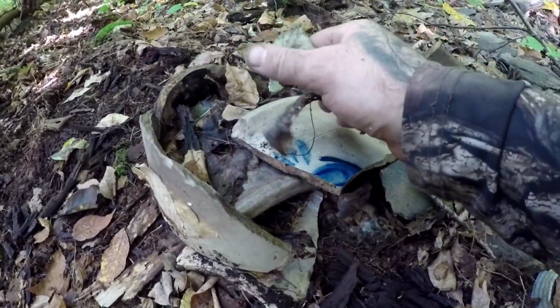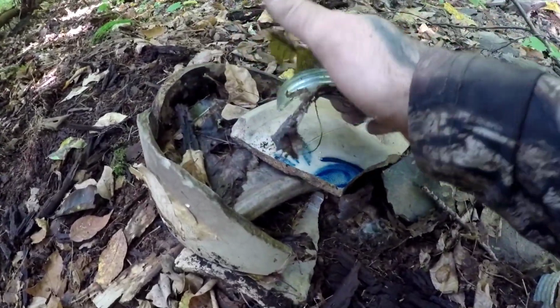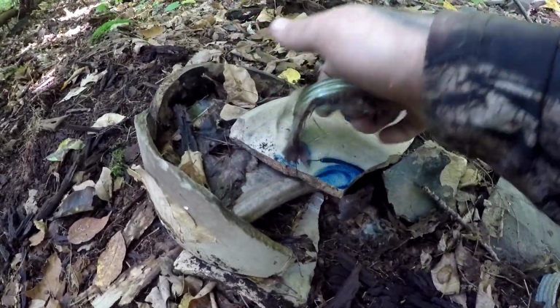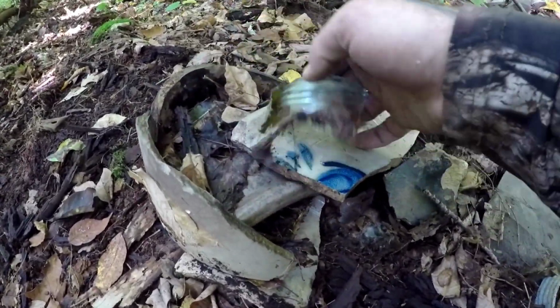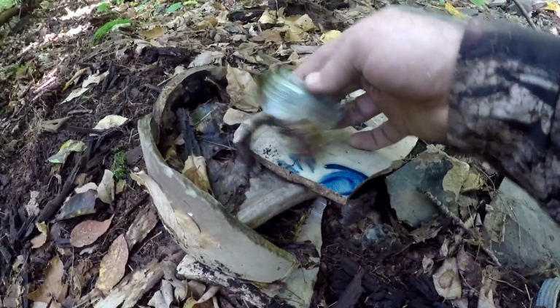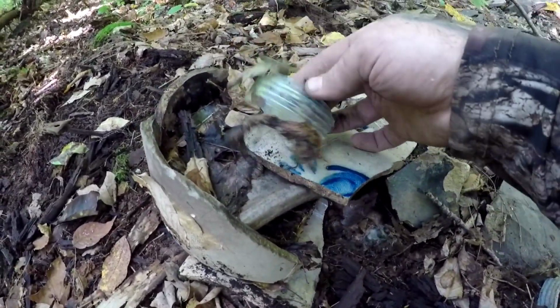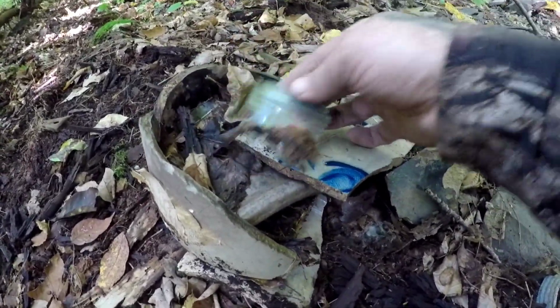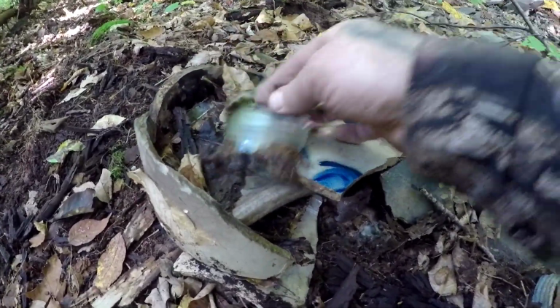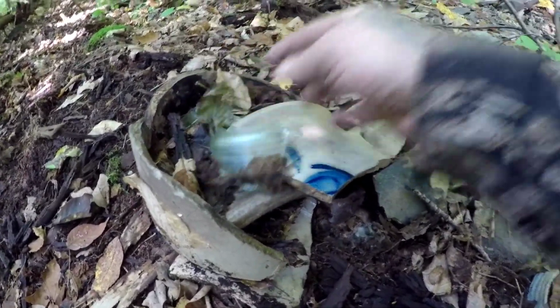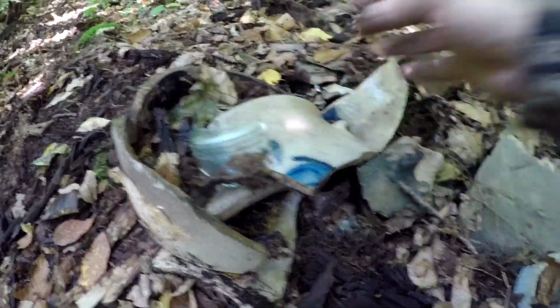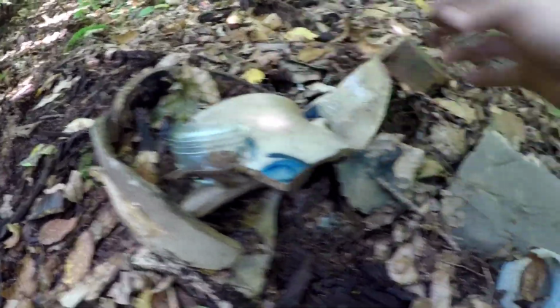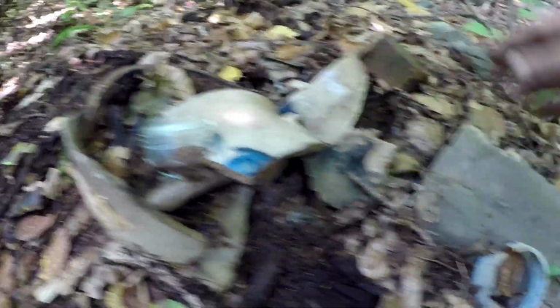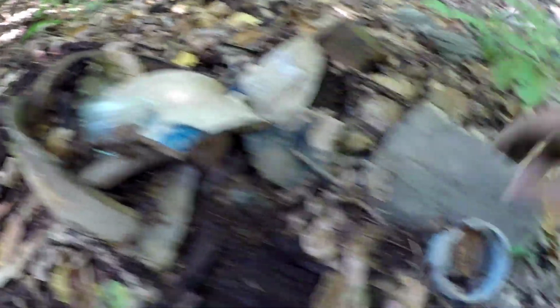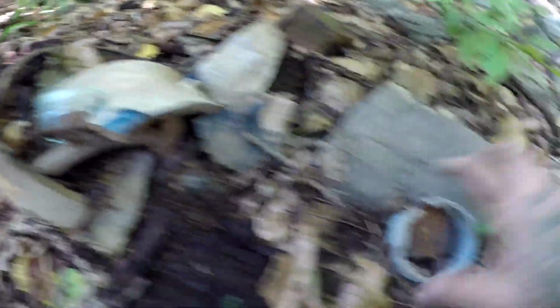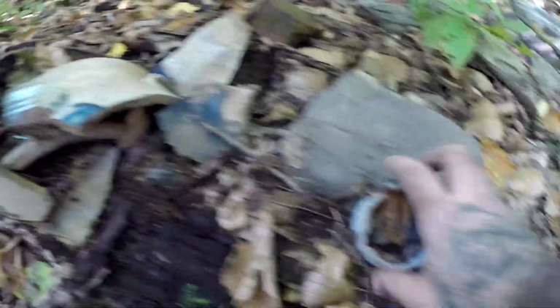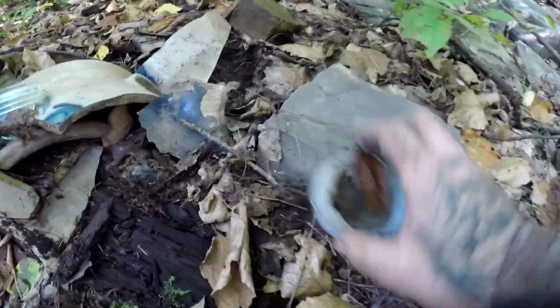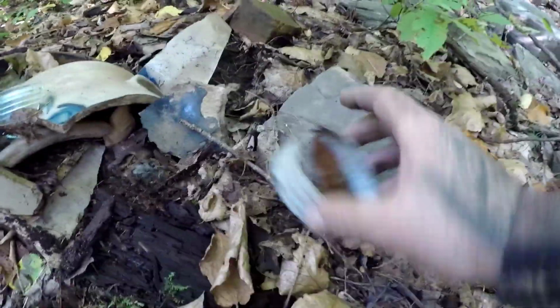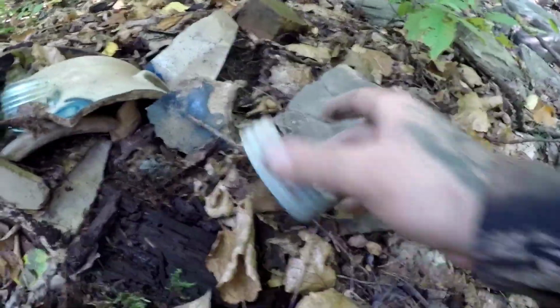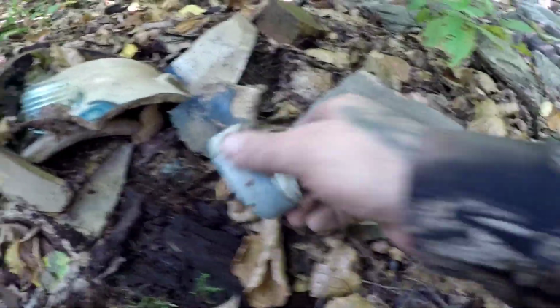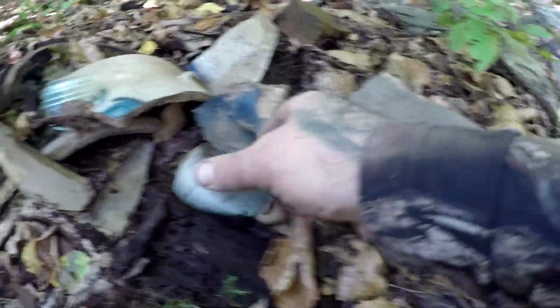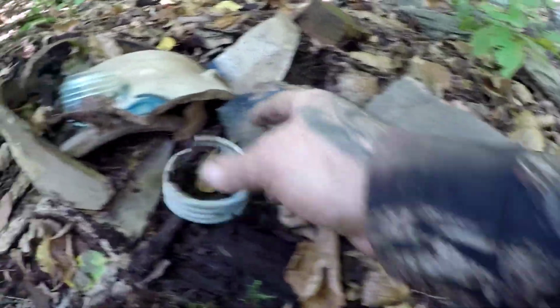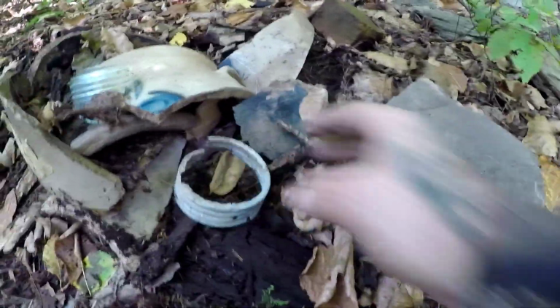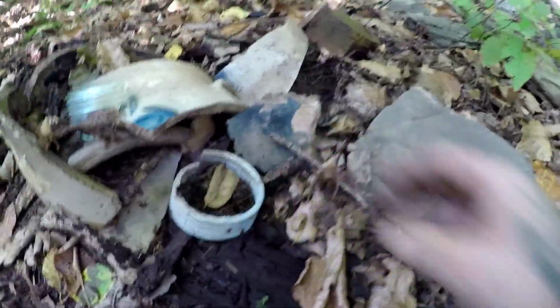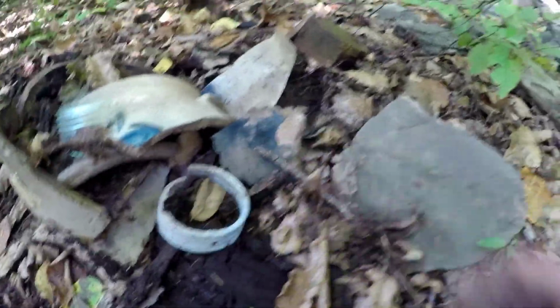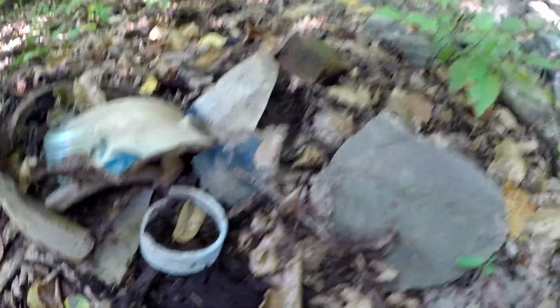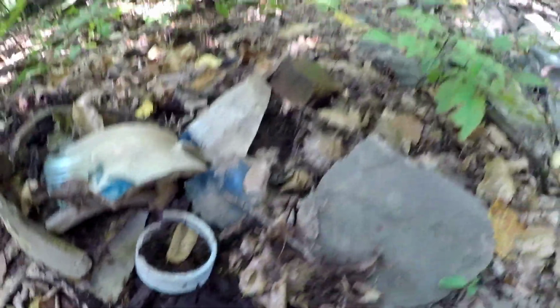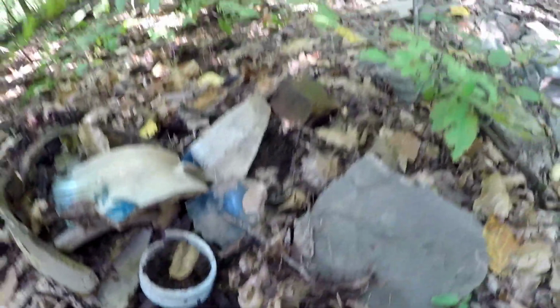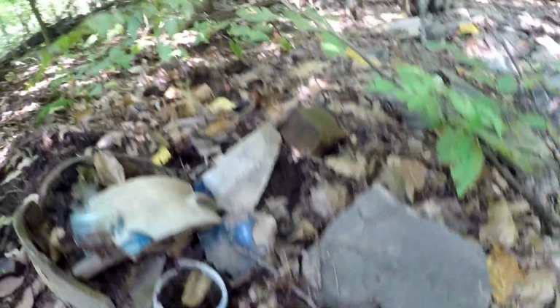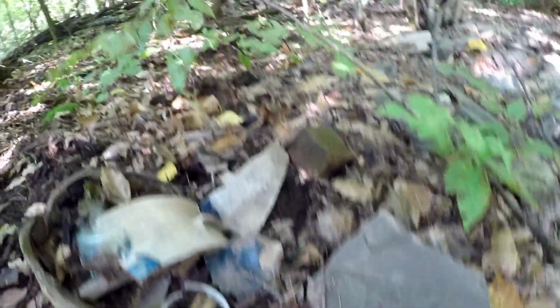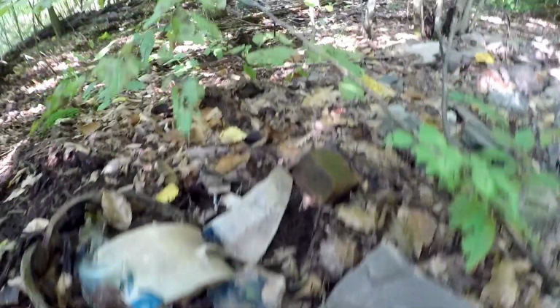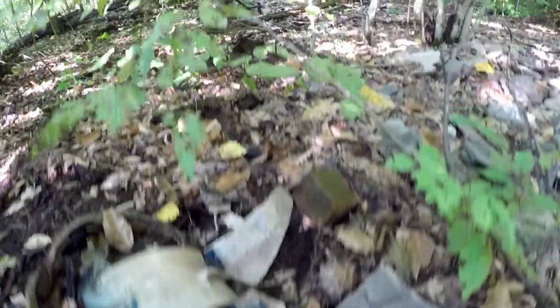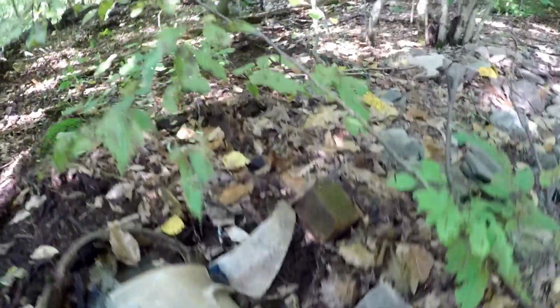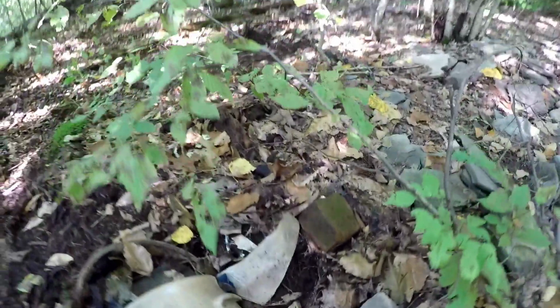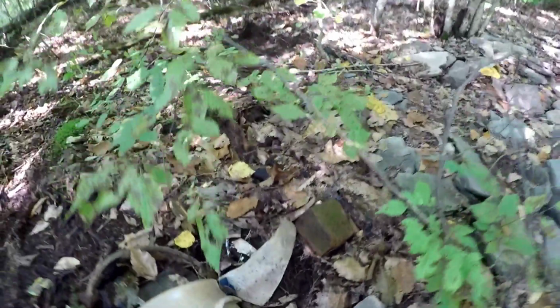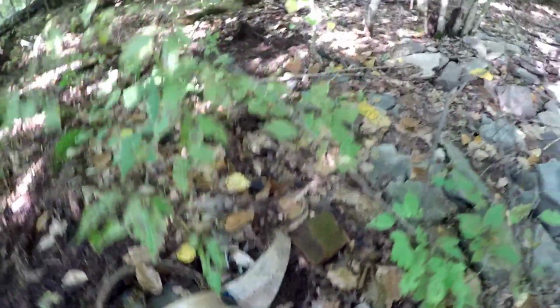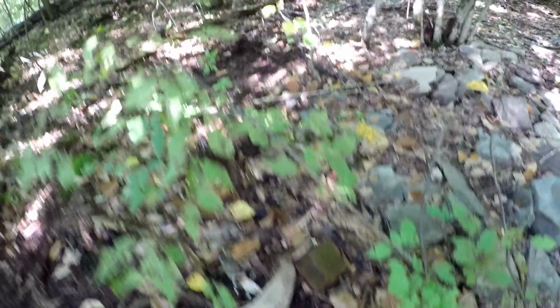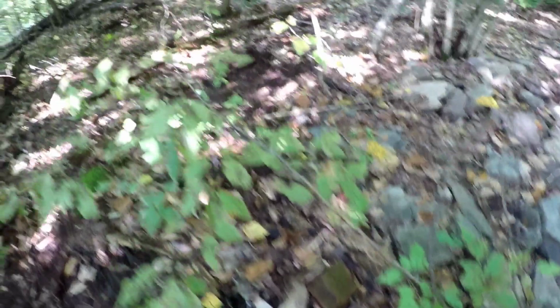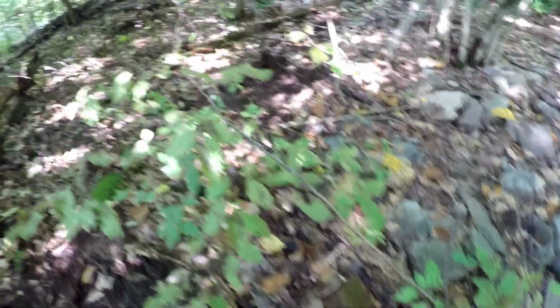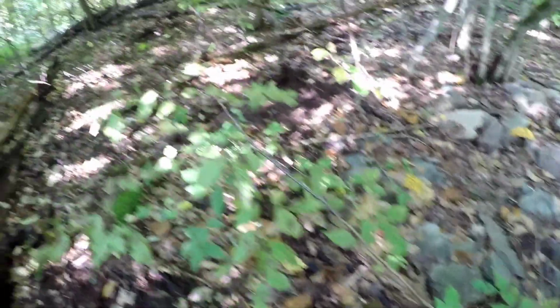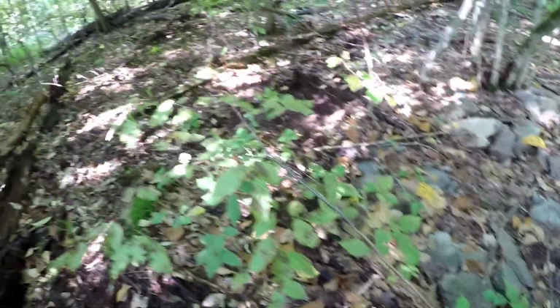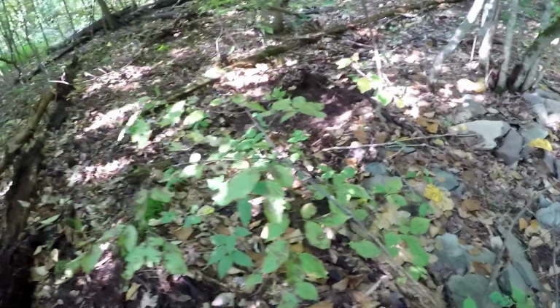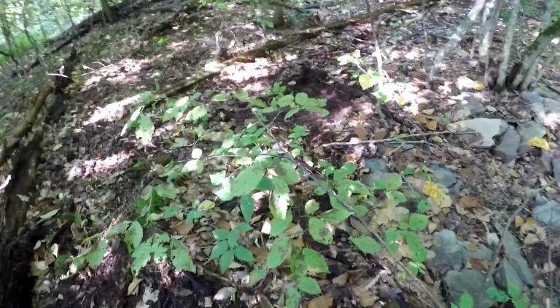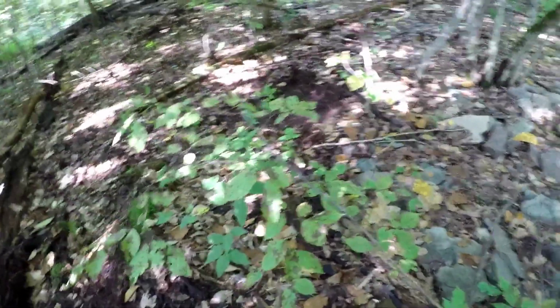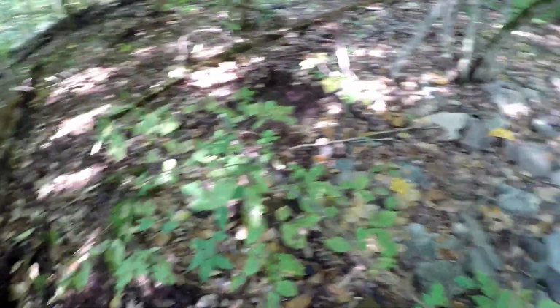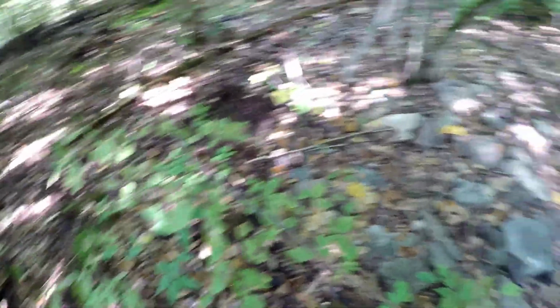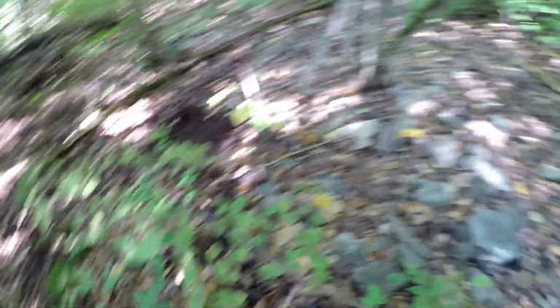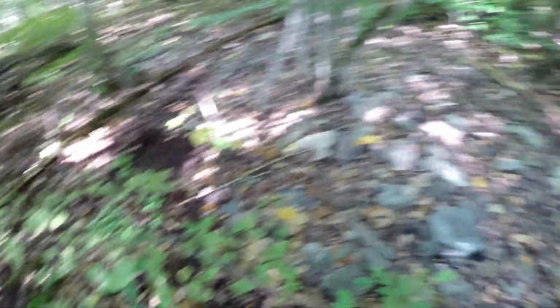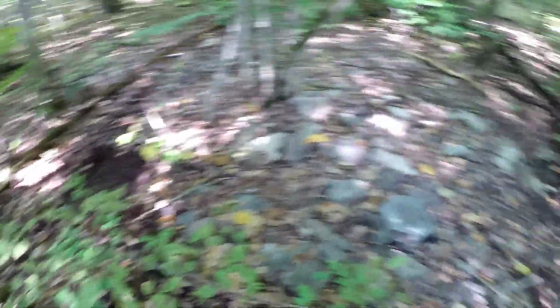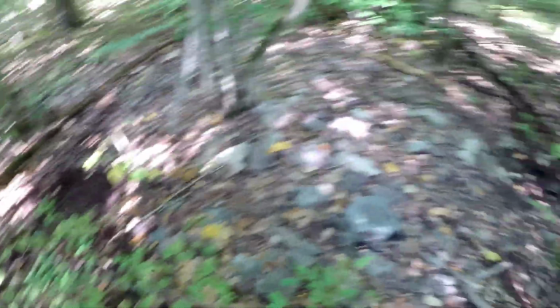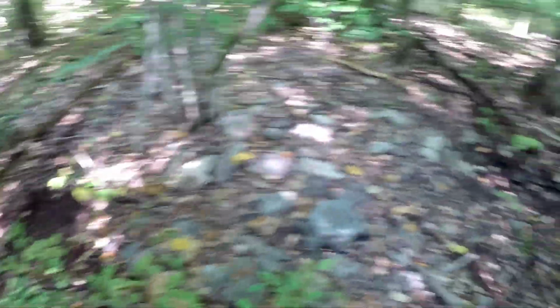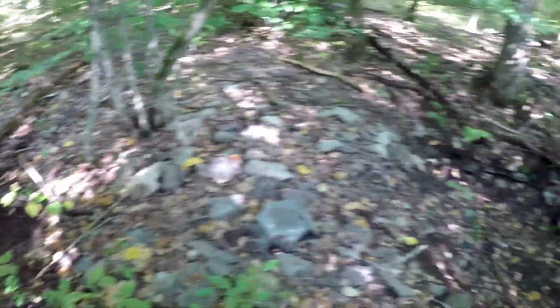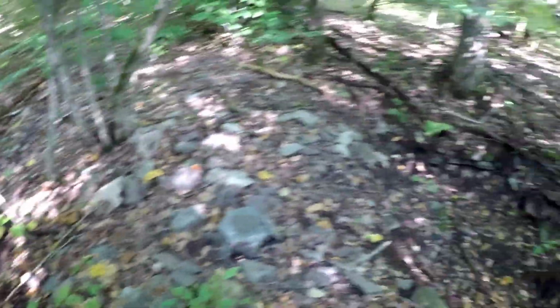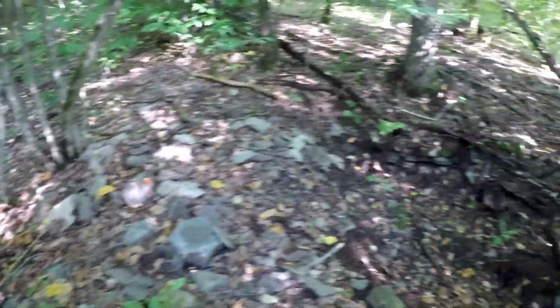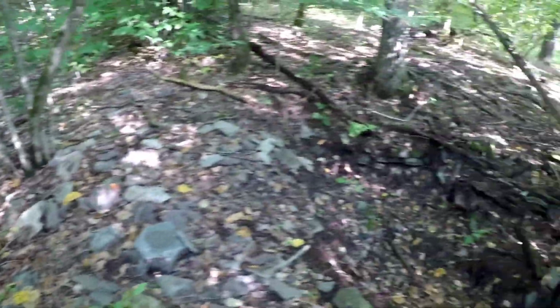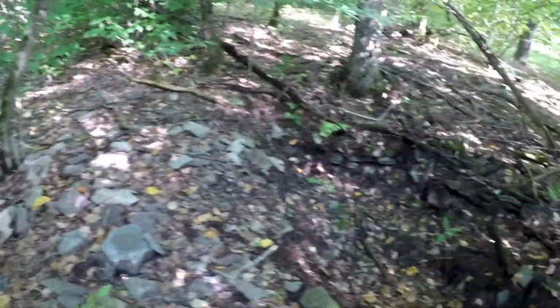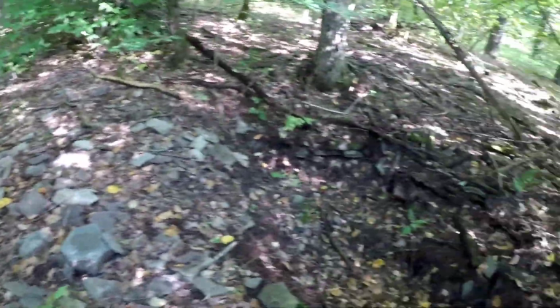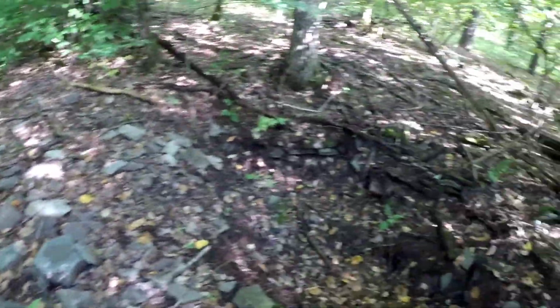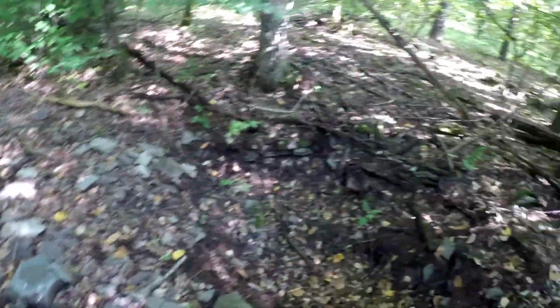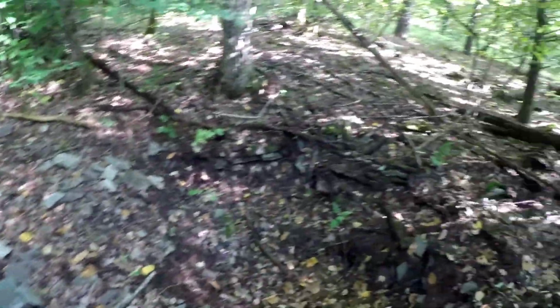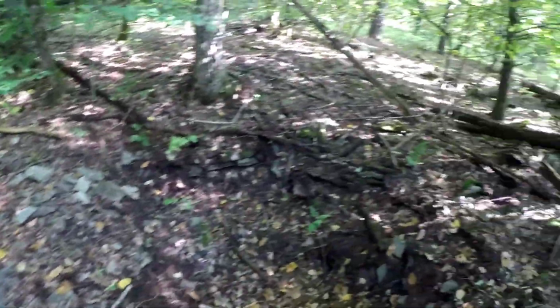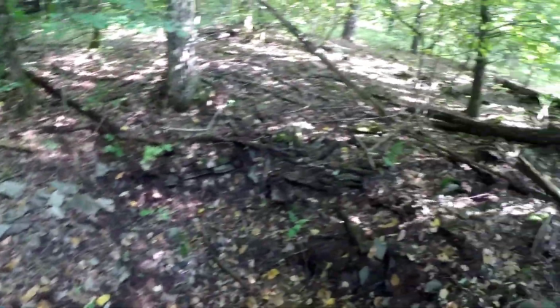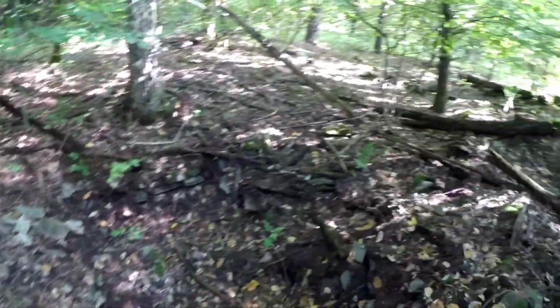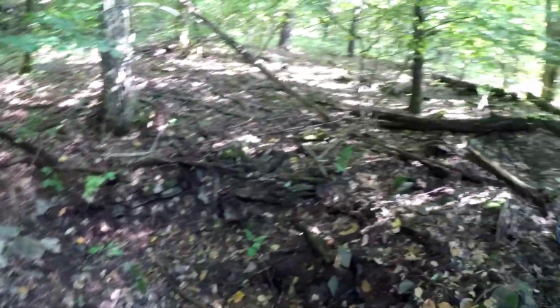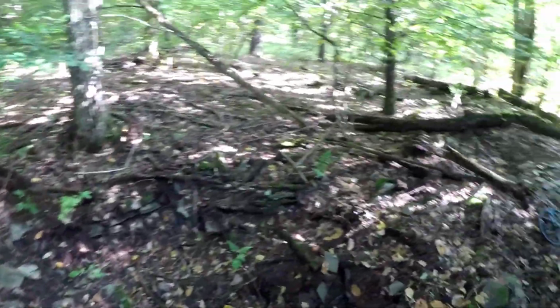Today I'm out doing some metal detecting. I'm off the four-wheeler, I have the machine on and set up, and I'm going to head out.